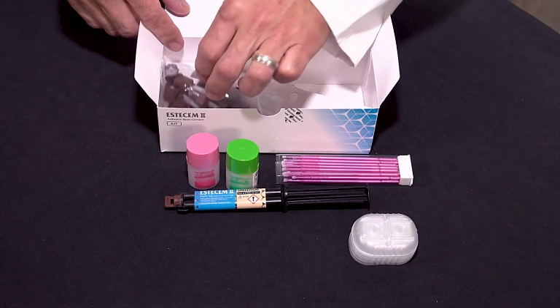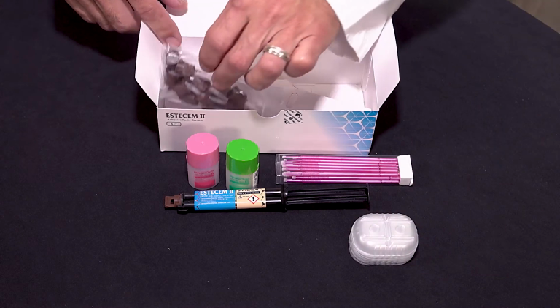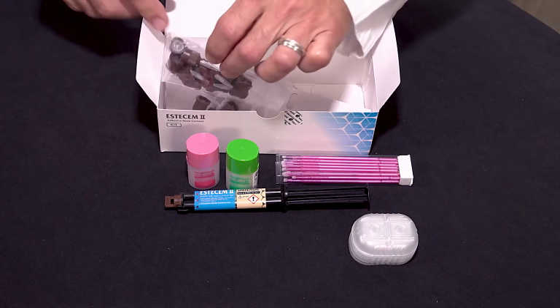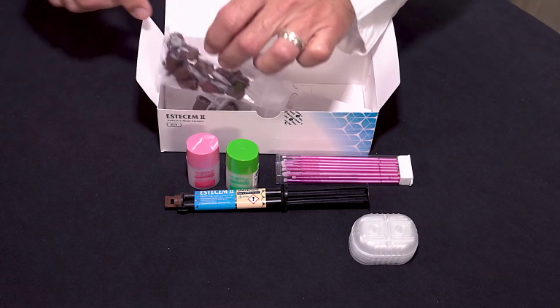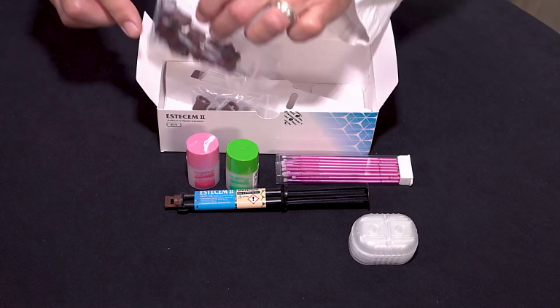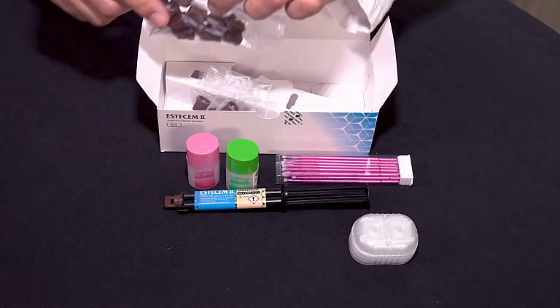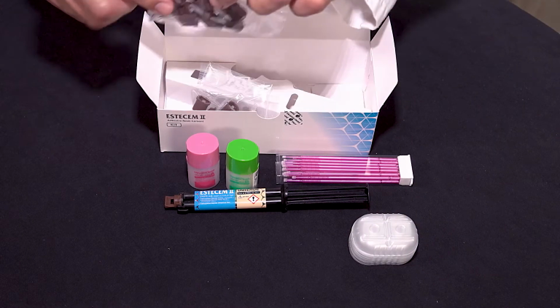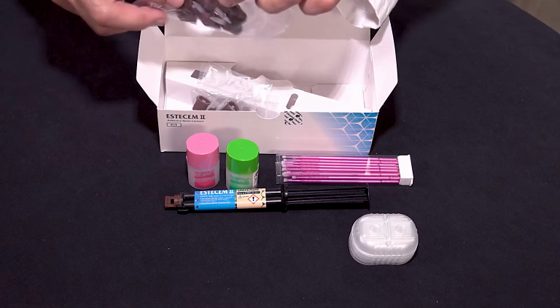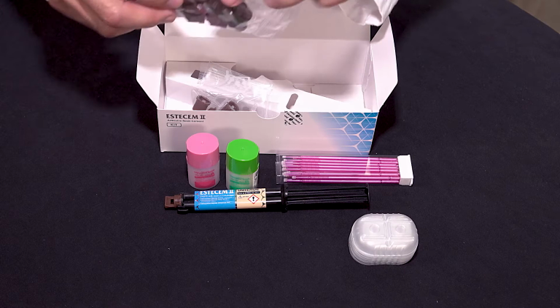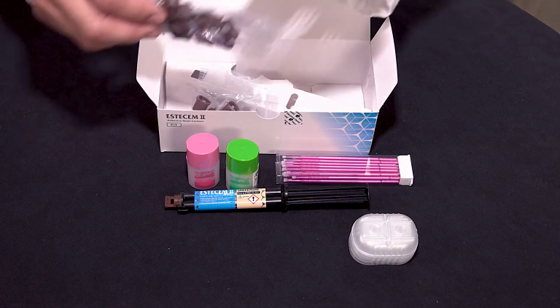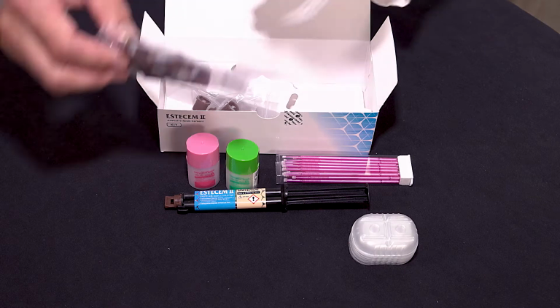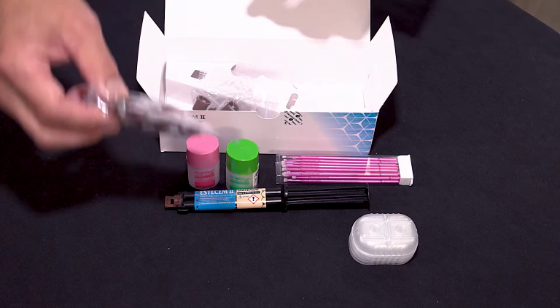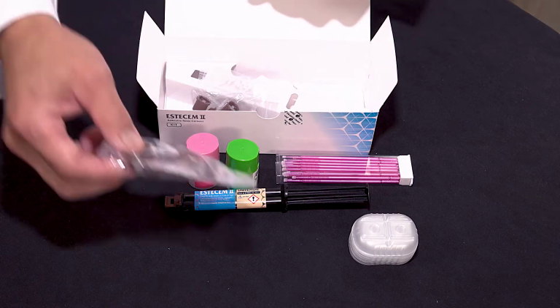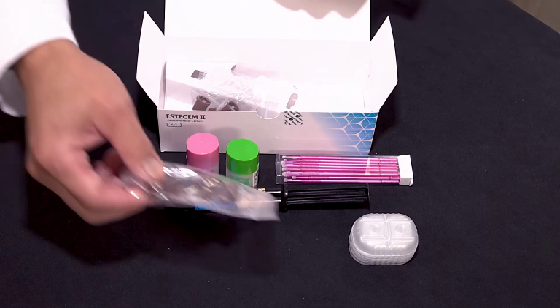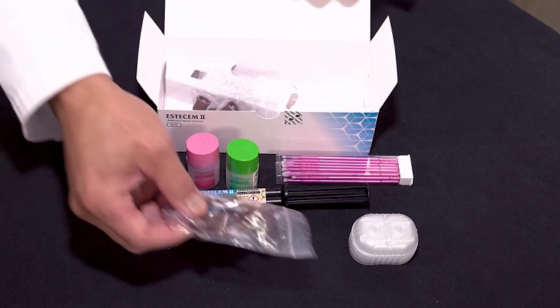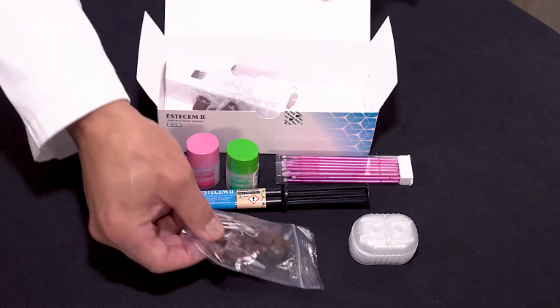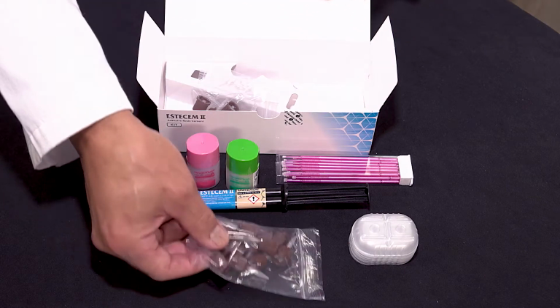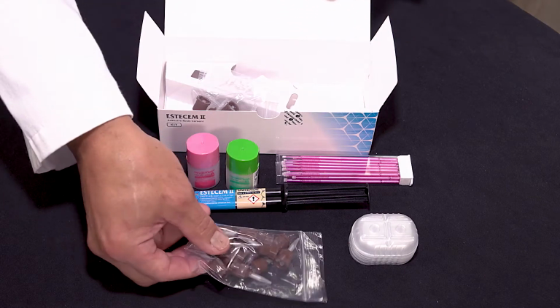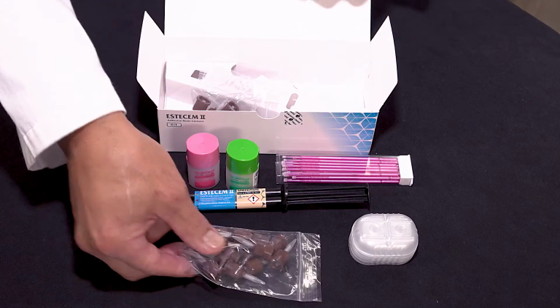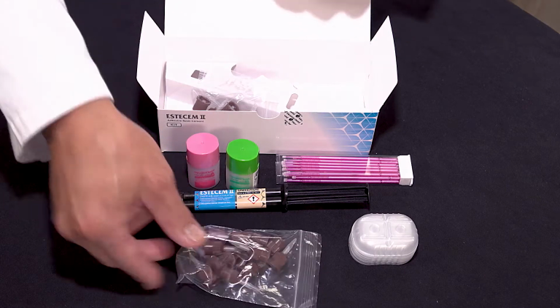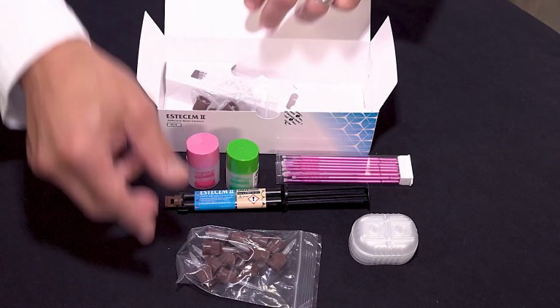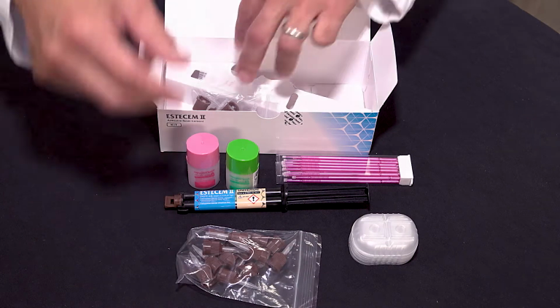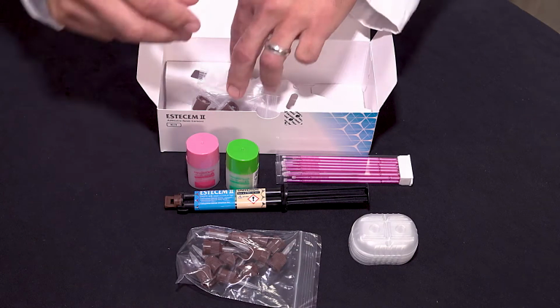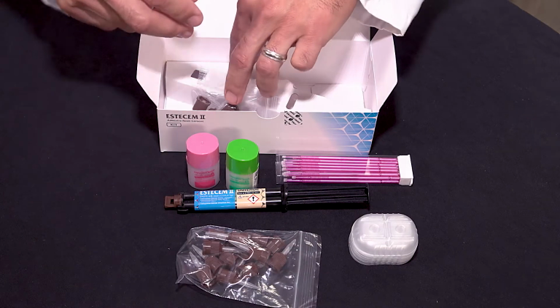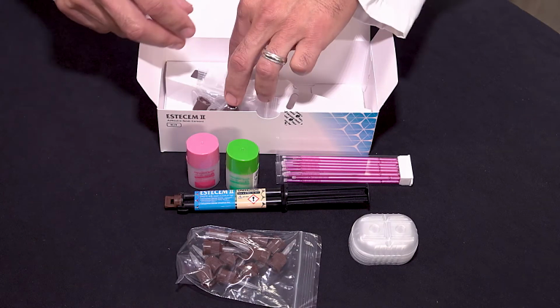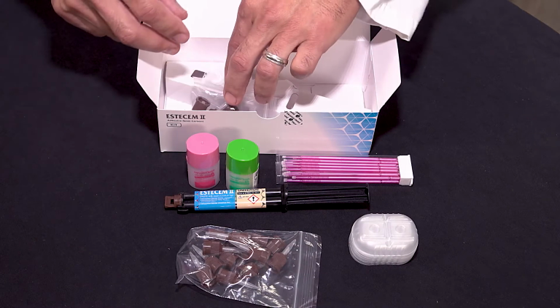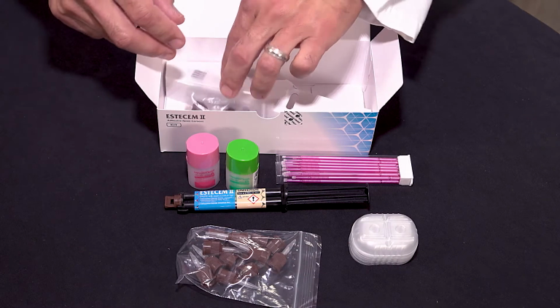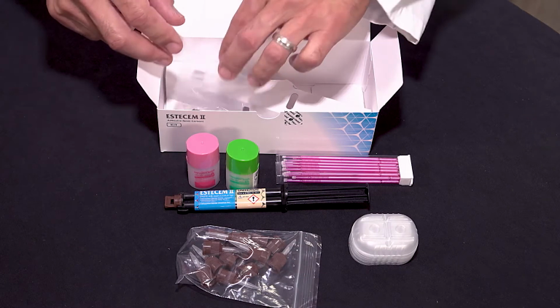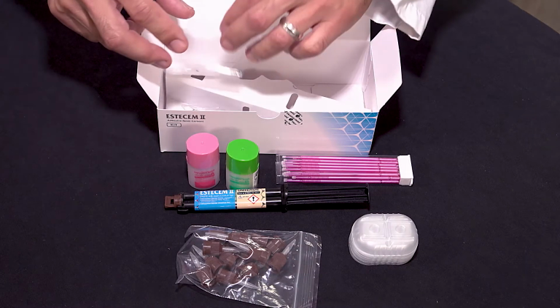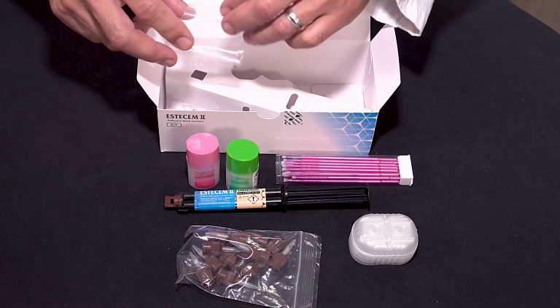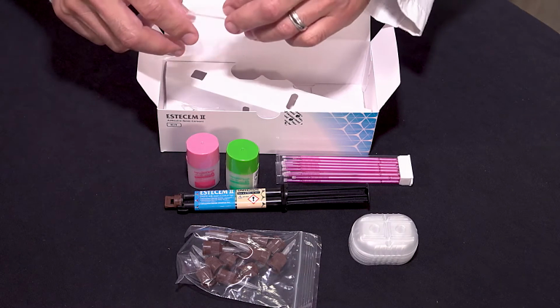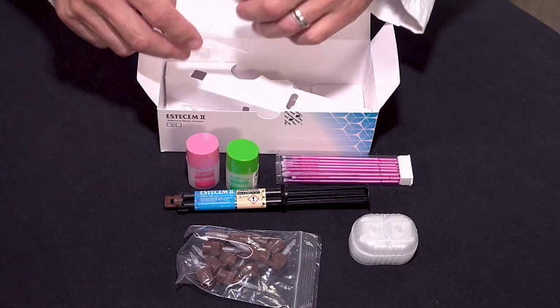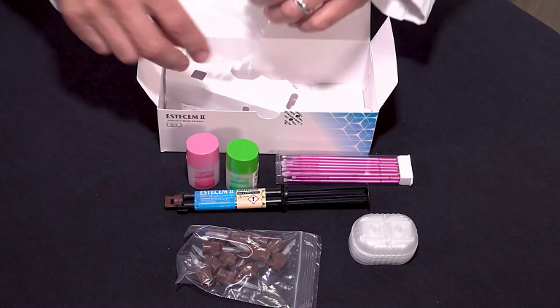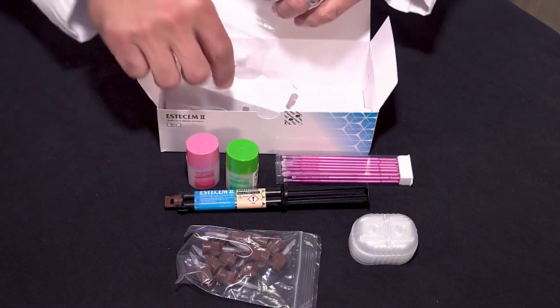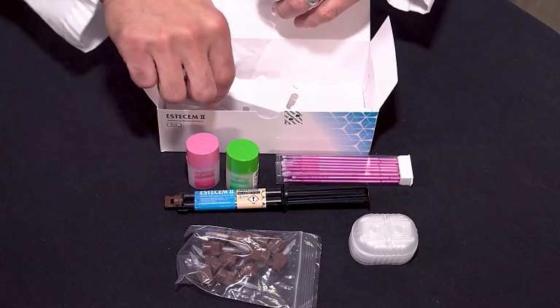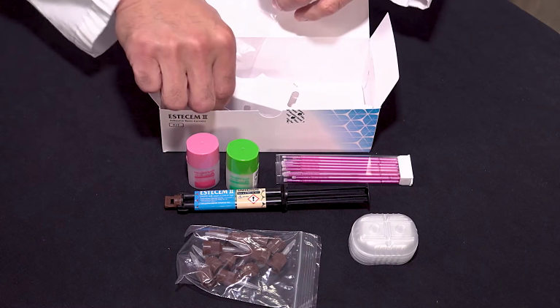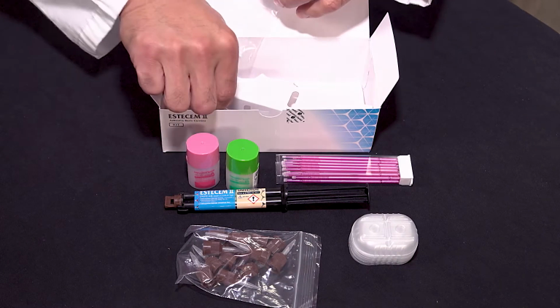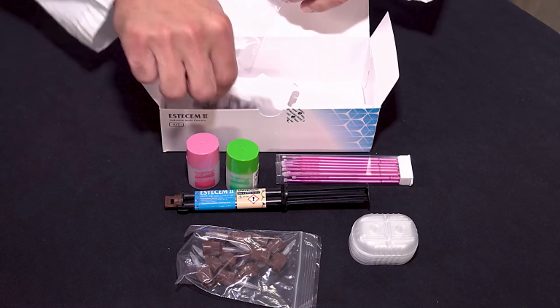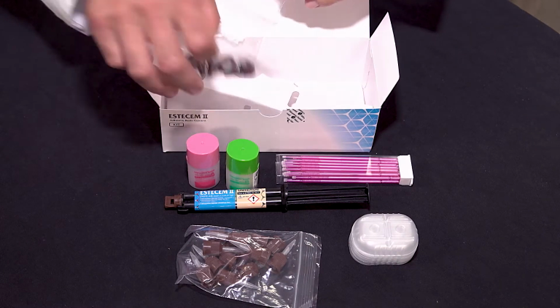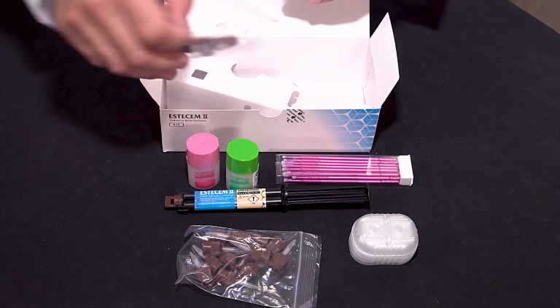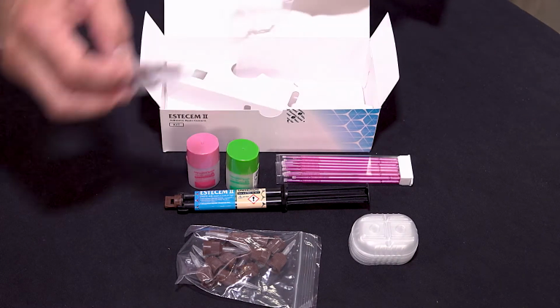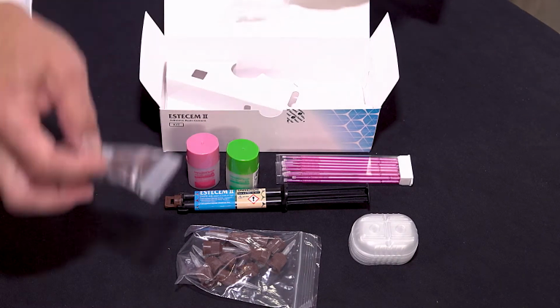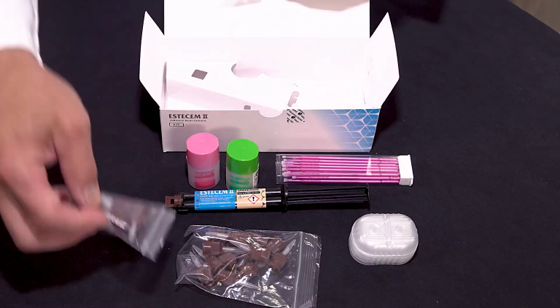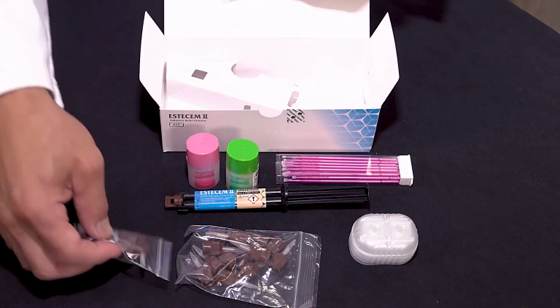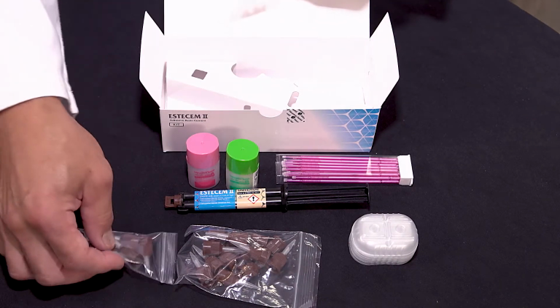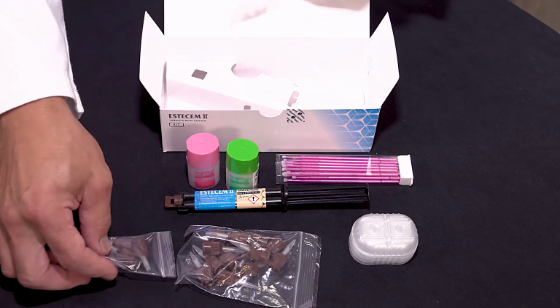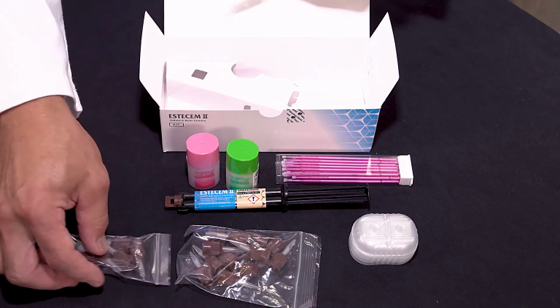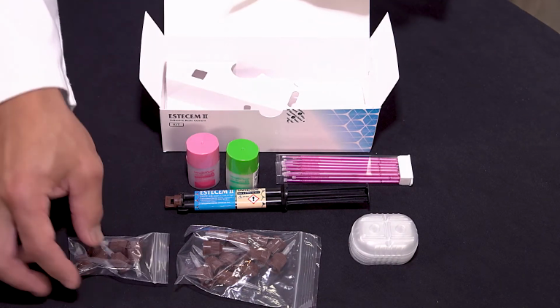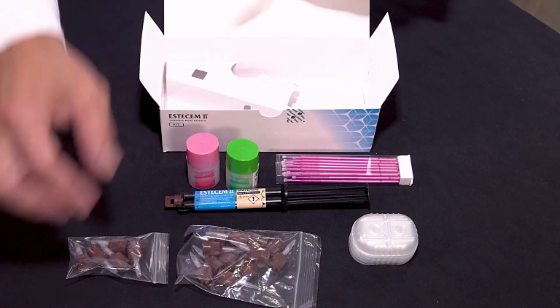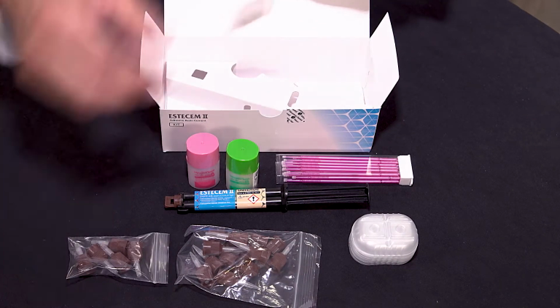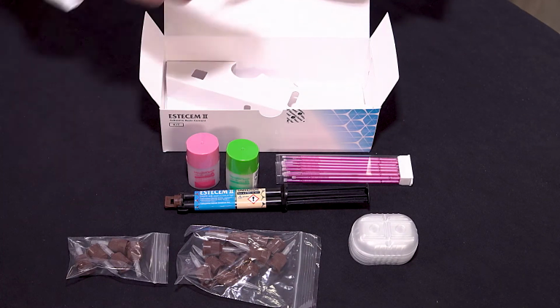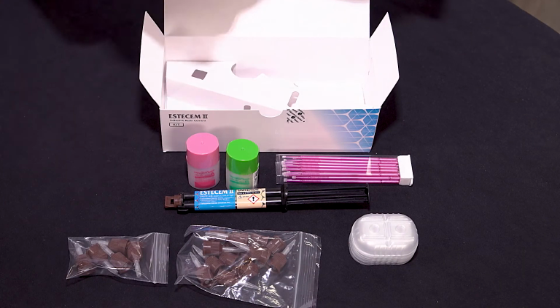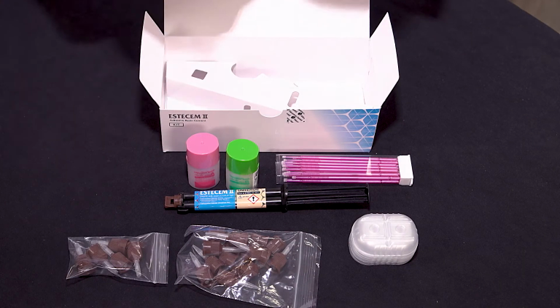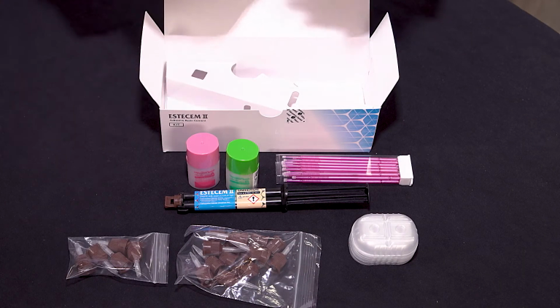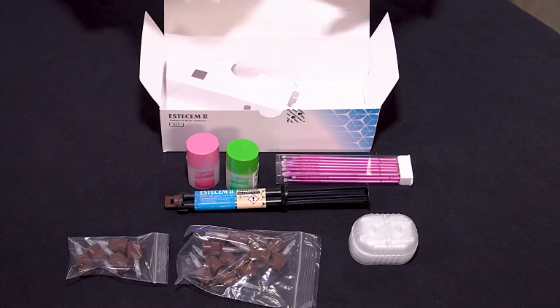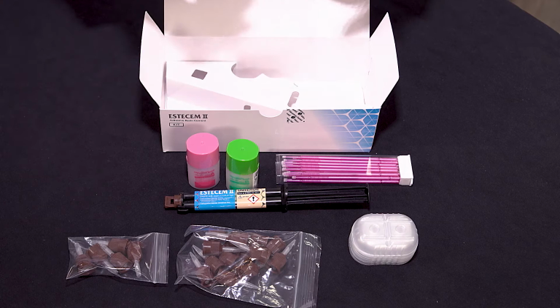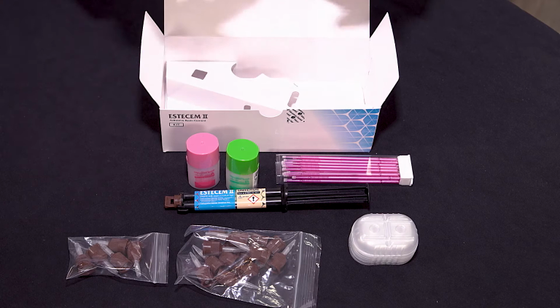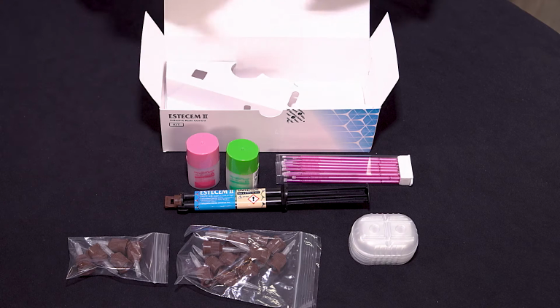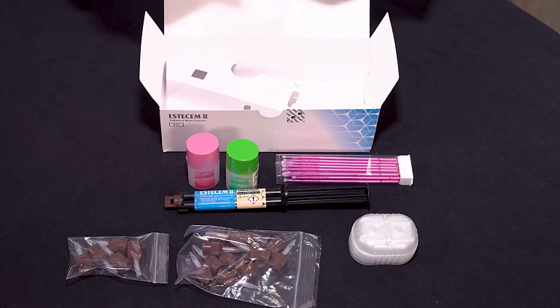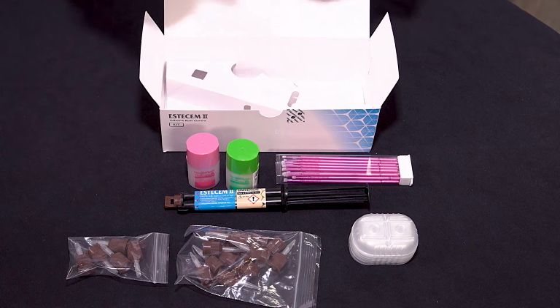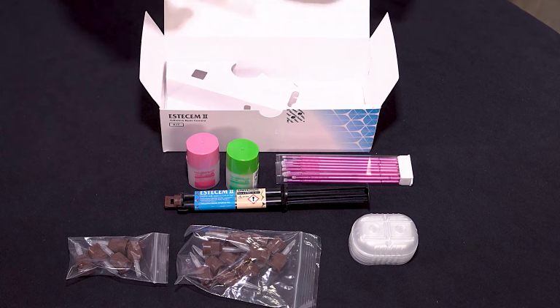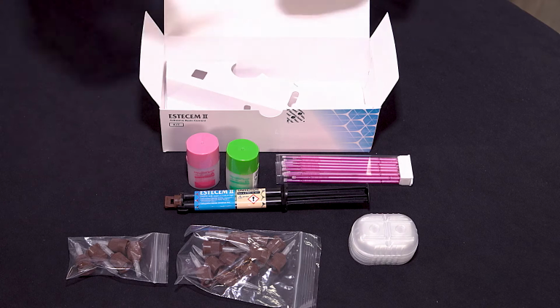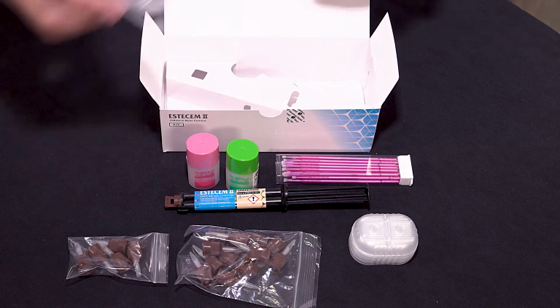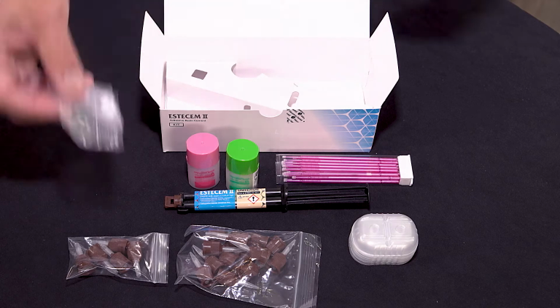Also included are disposable mixing wells, mixing tips, the mini mixing tips with the mini nozzles.